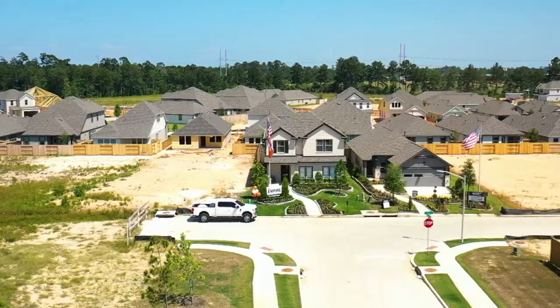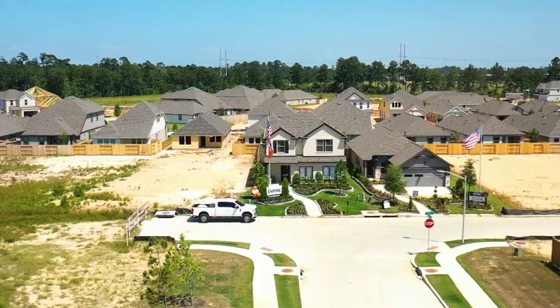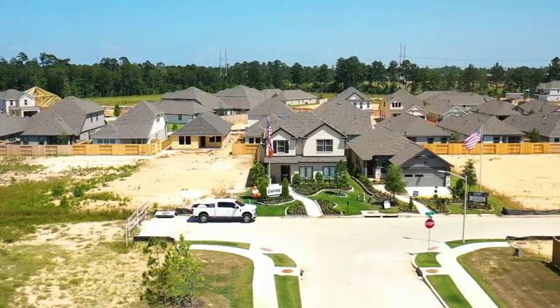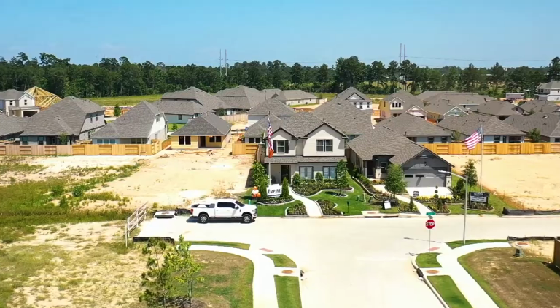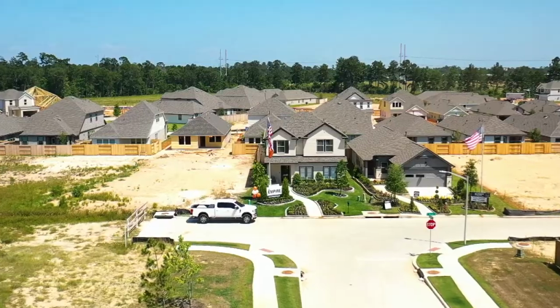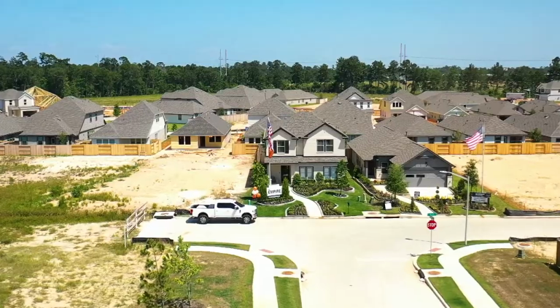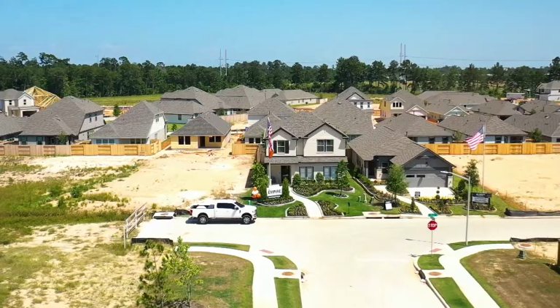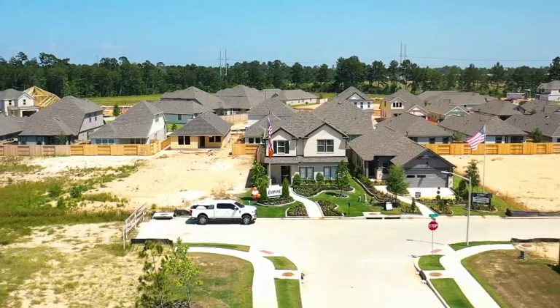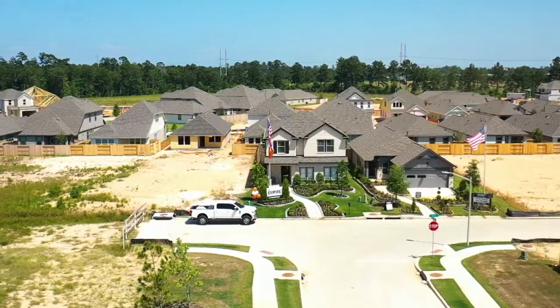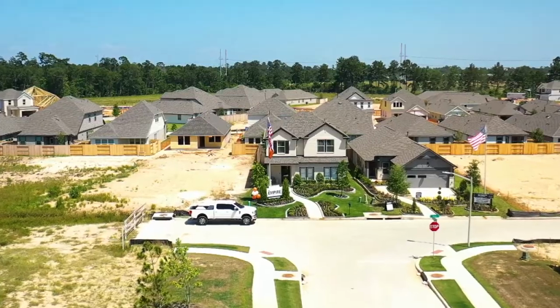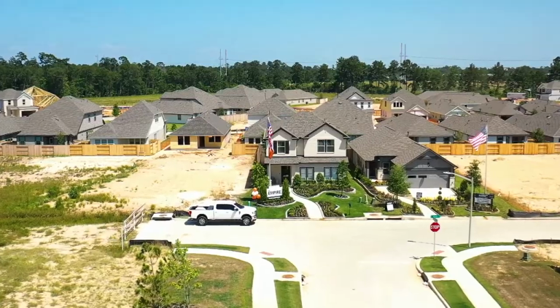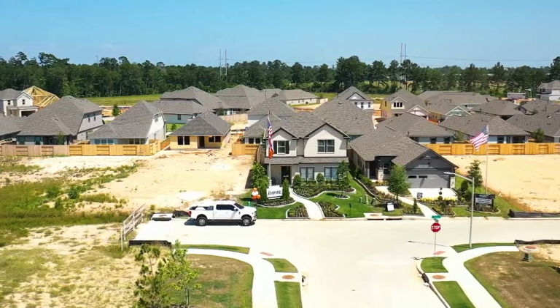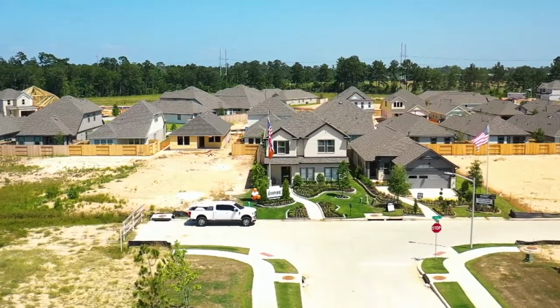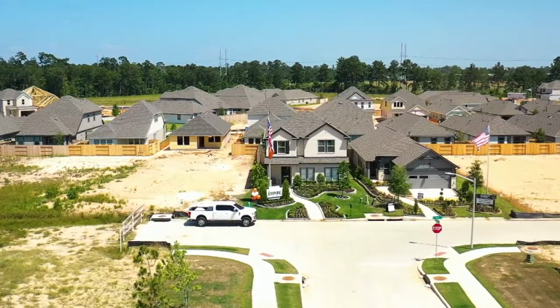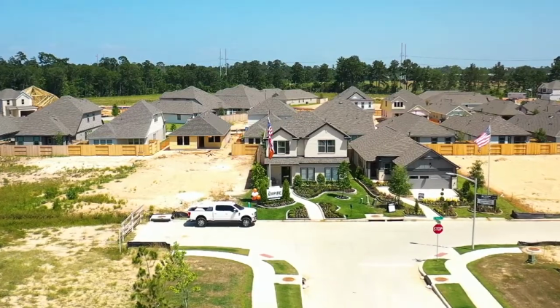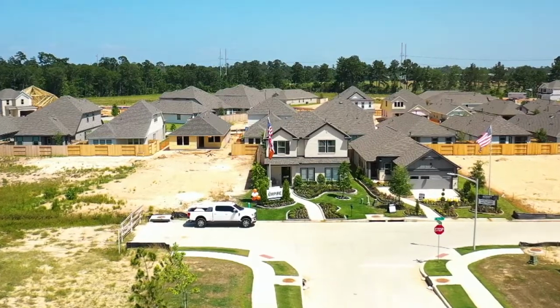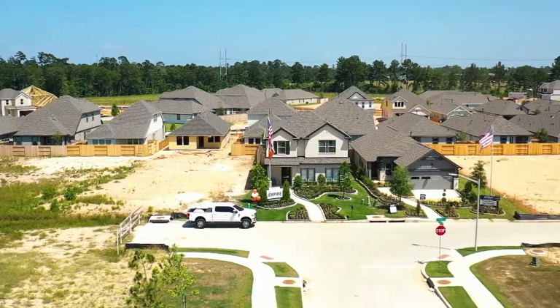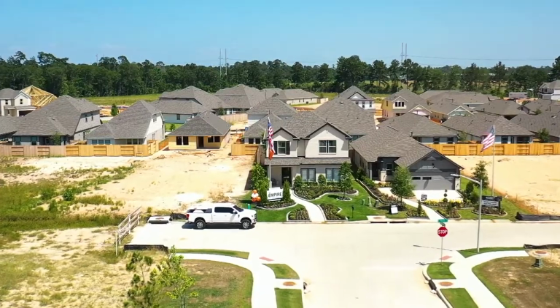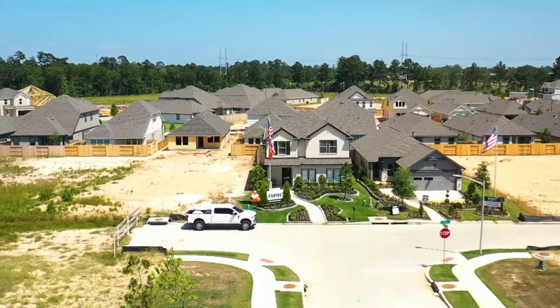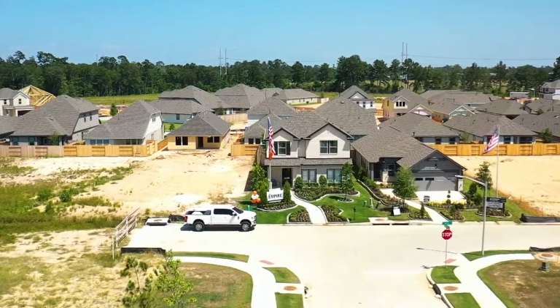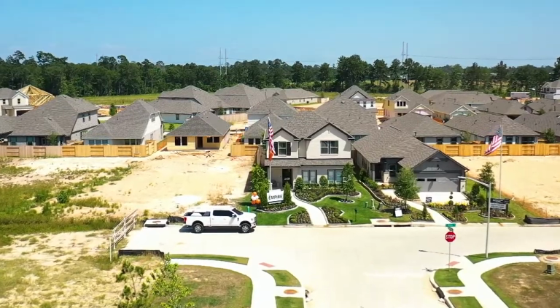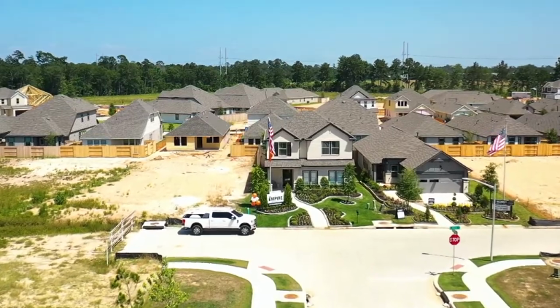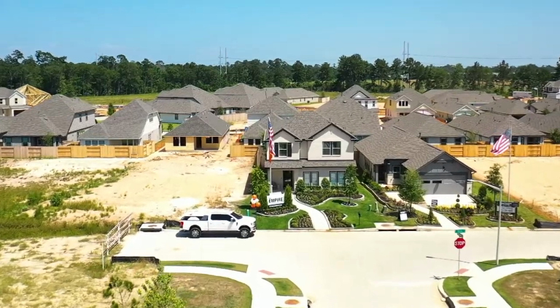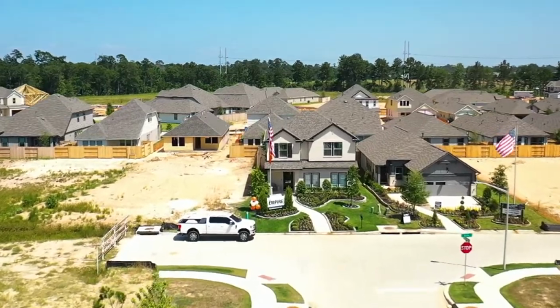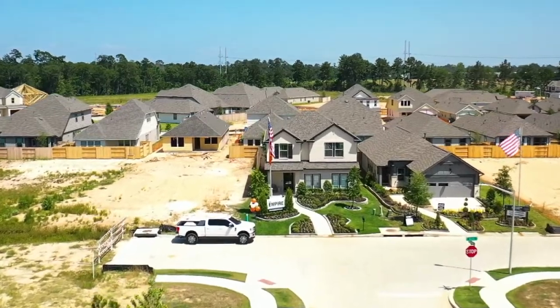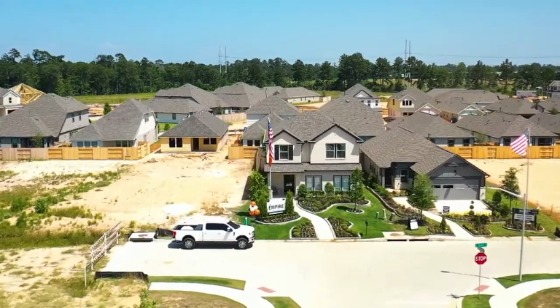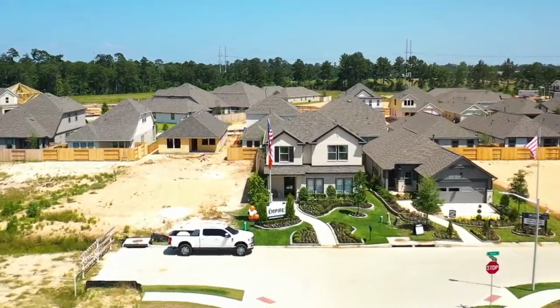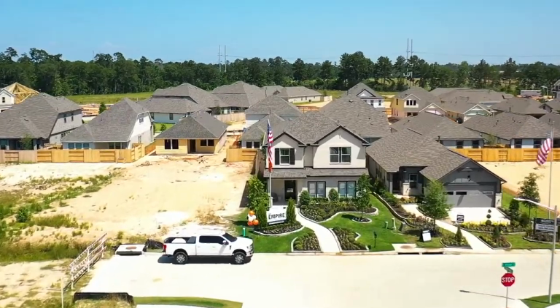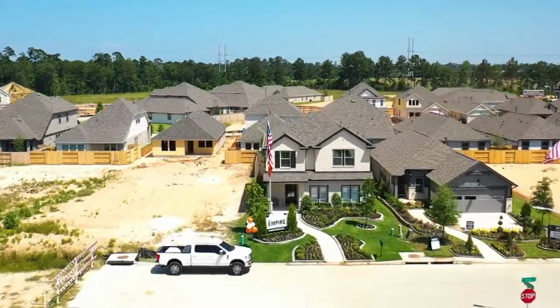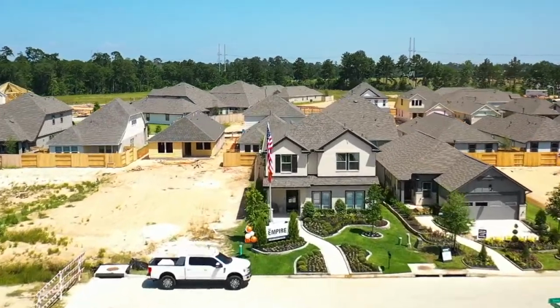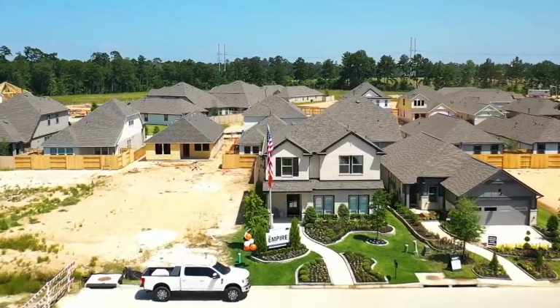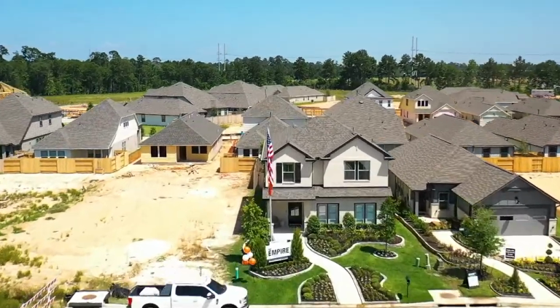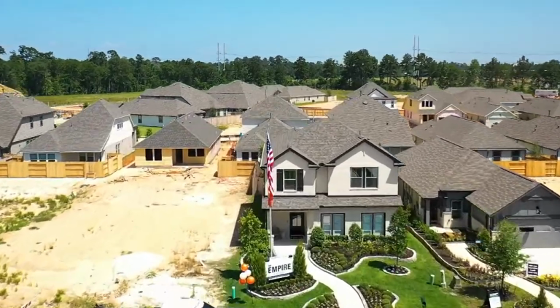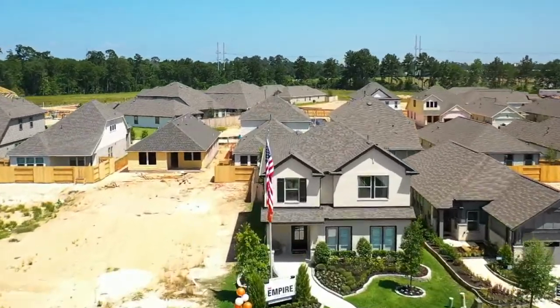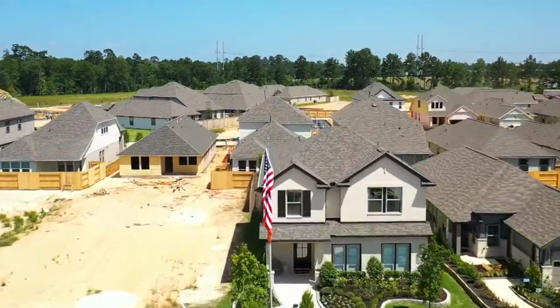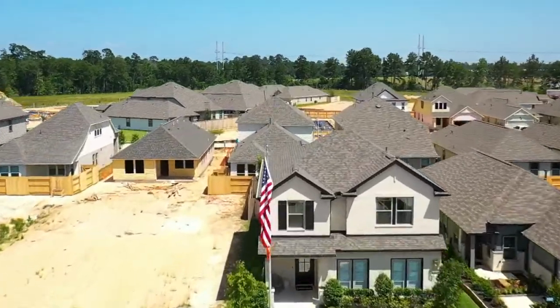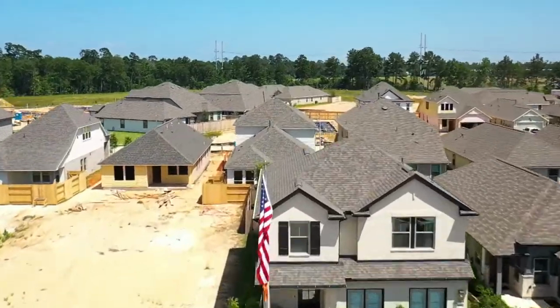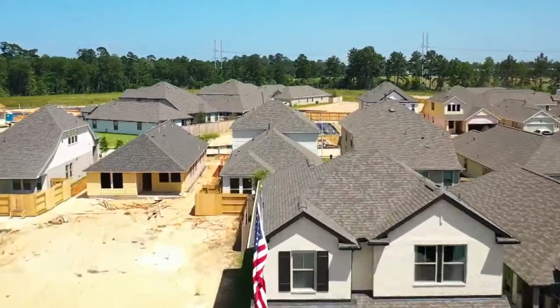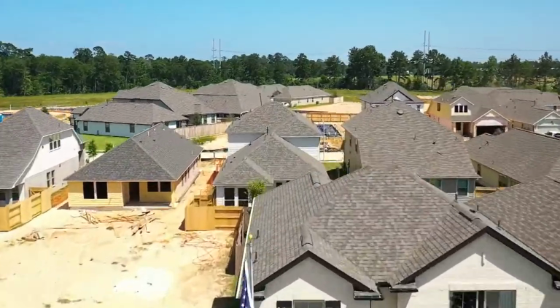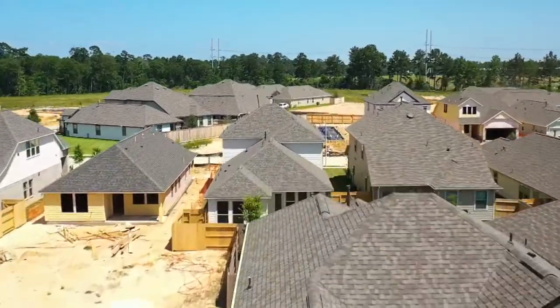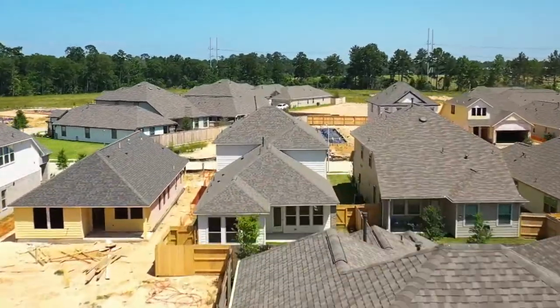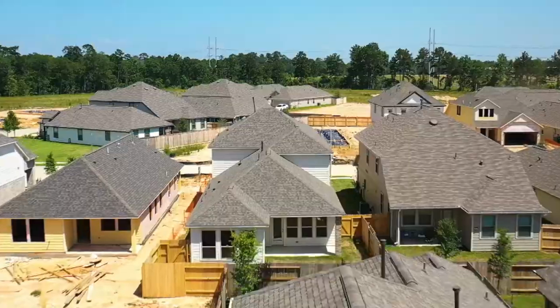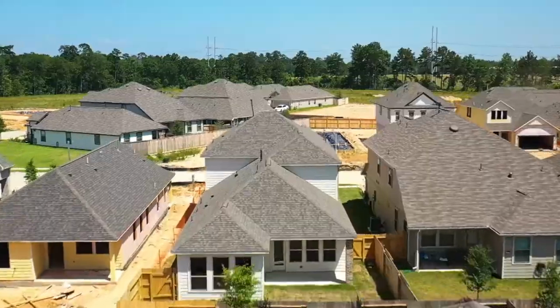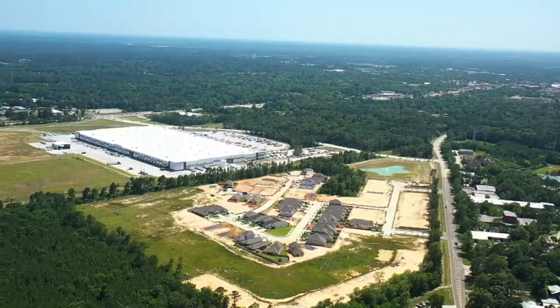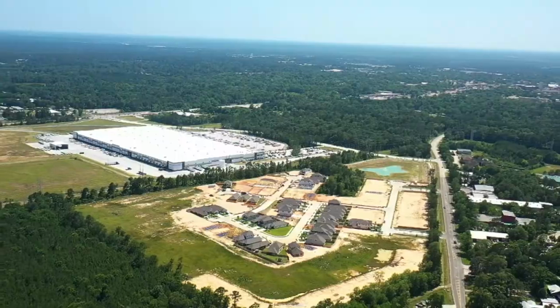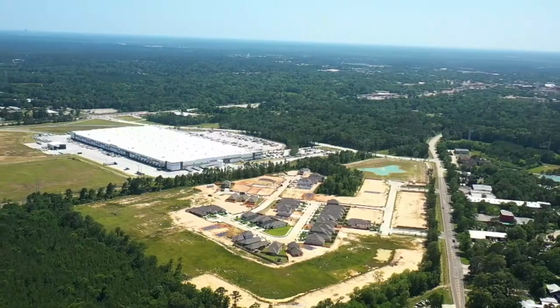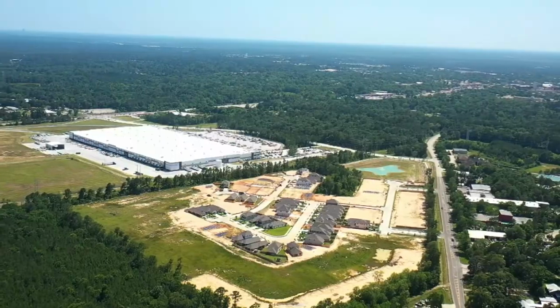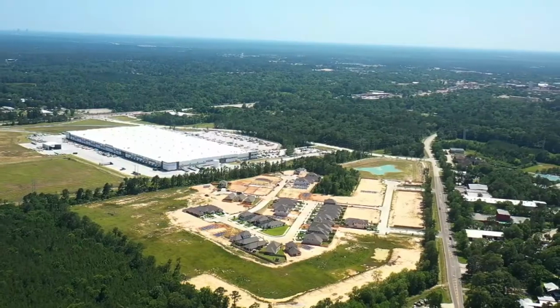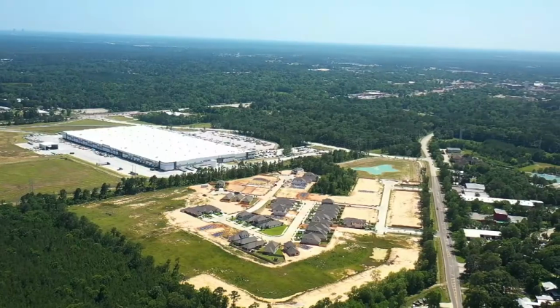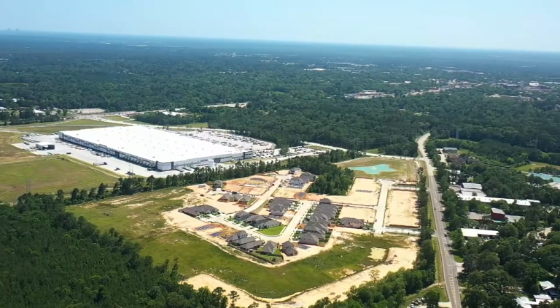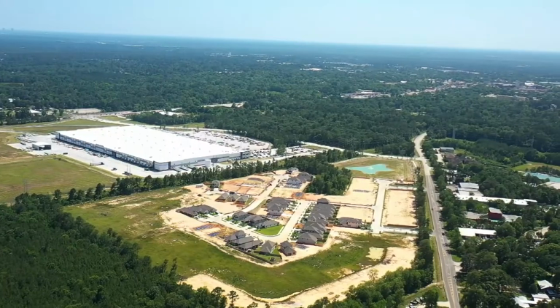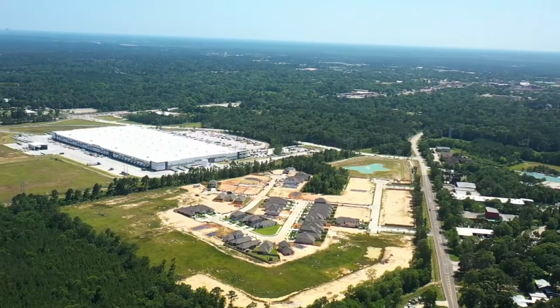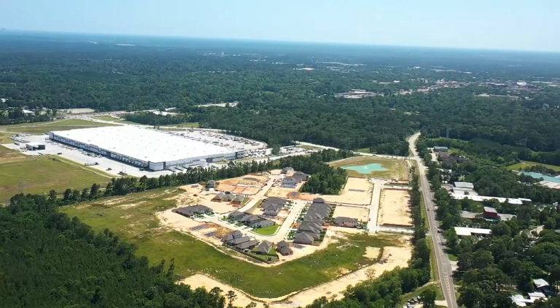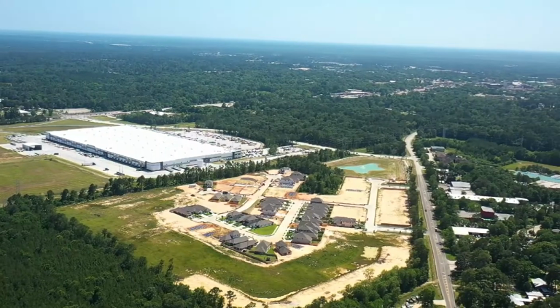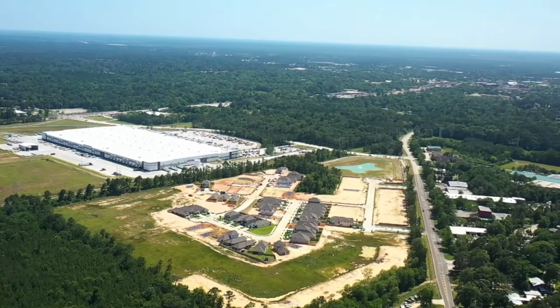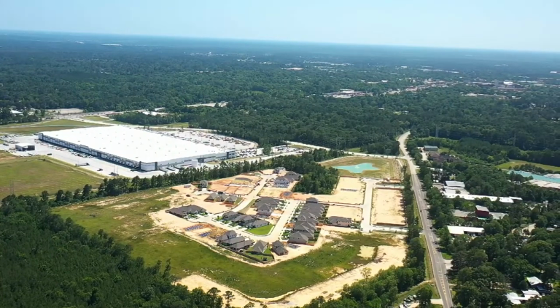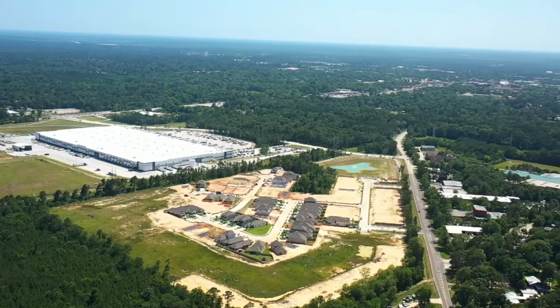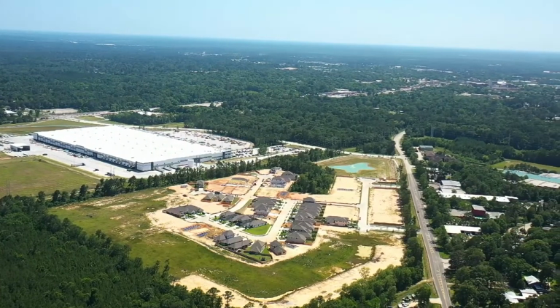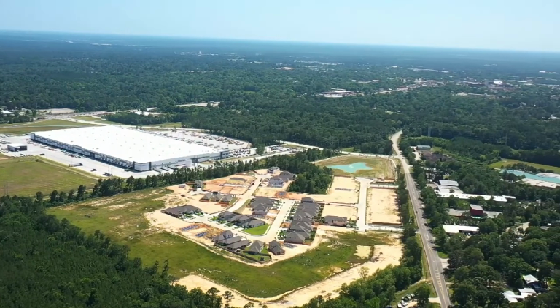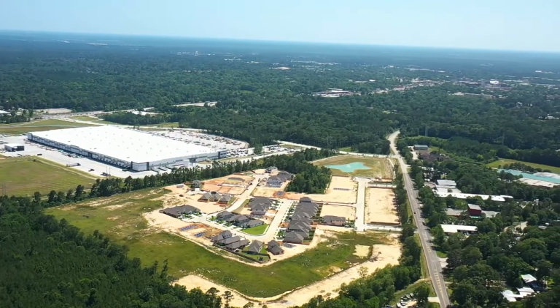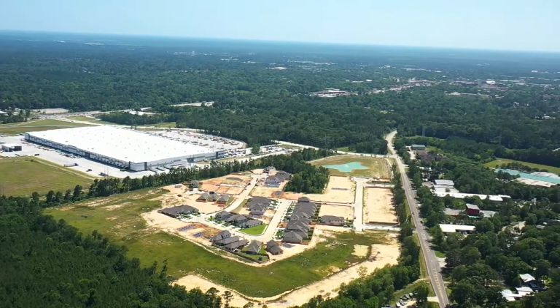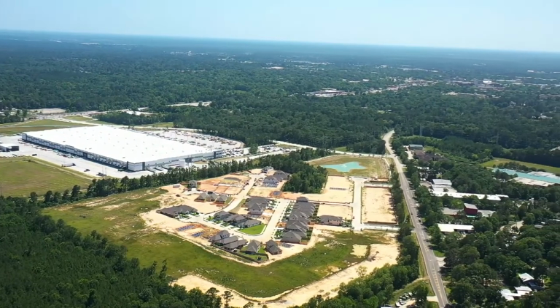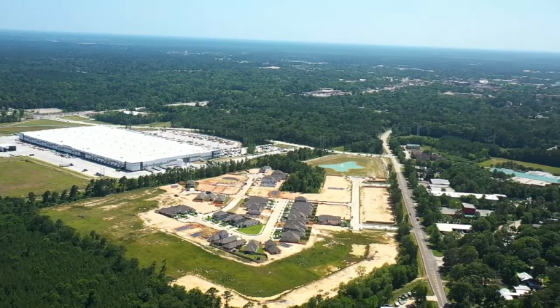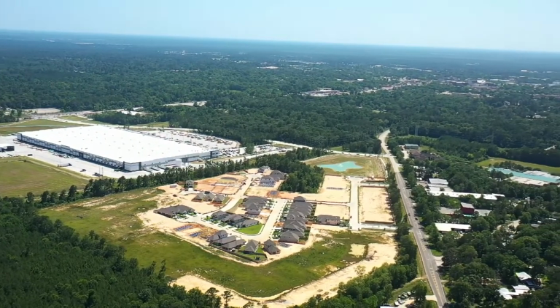Venetian Pines is a small and quiet 200-home community nestled on the east side of Conroe, giving you a country feel close to town.